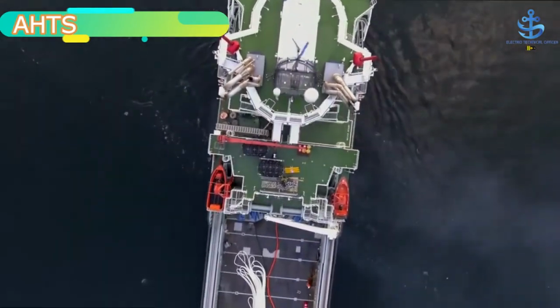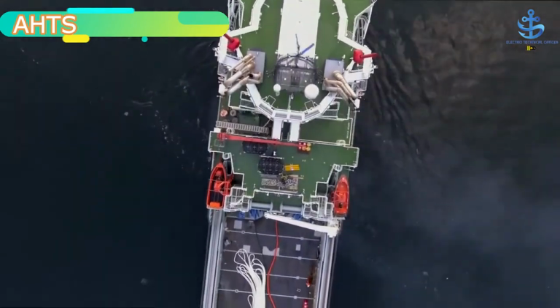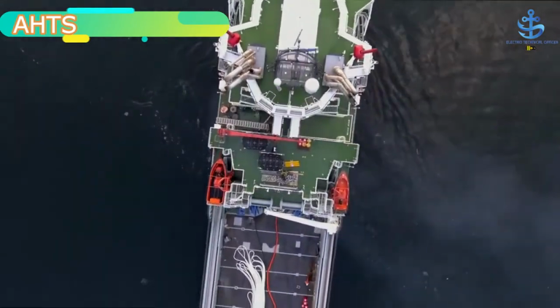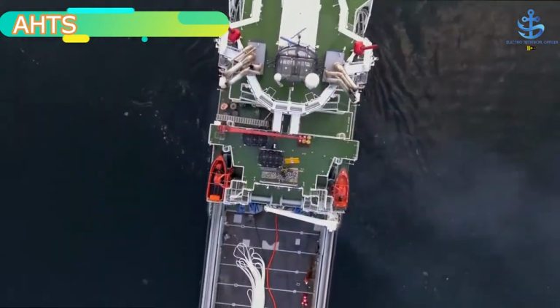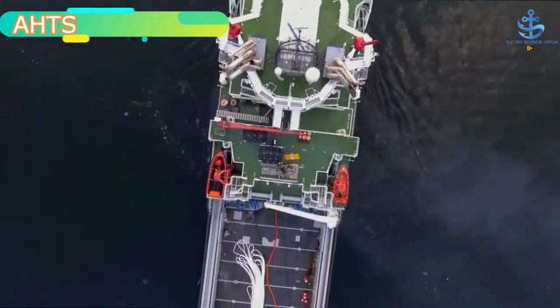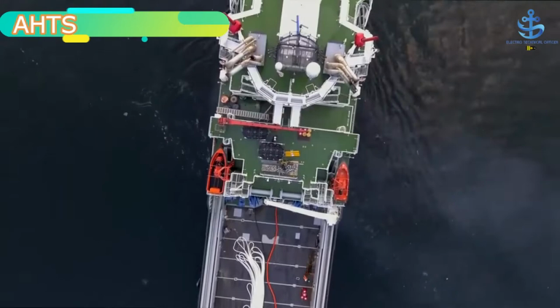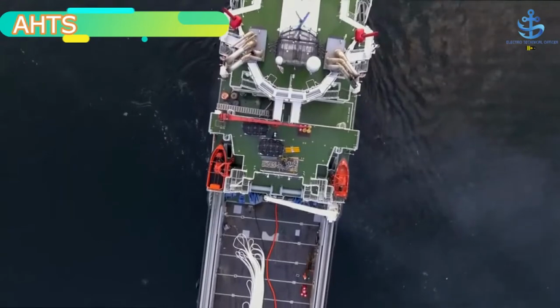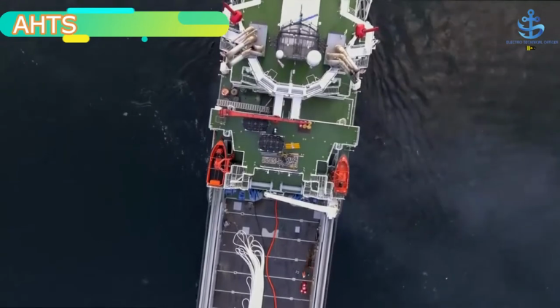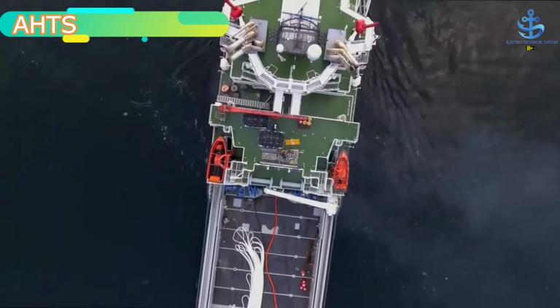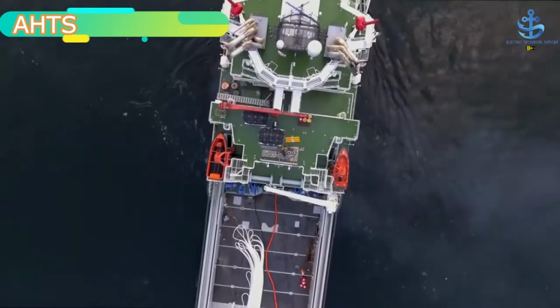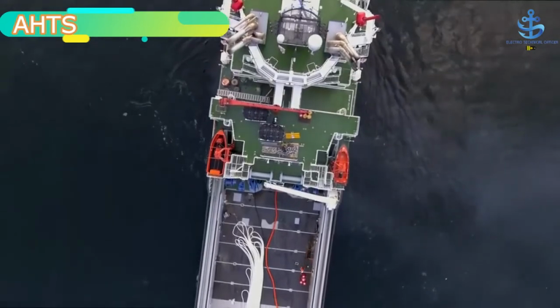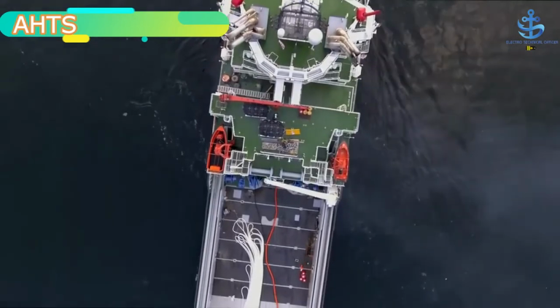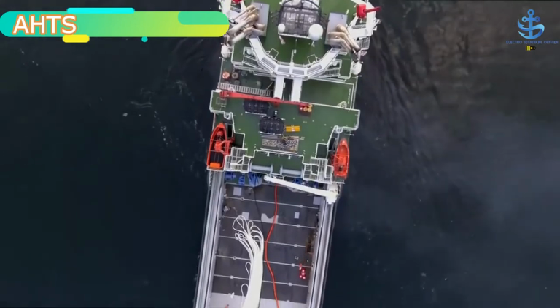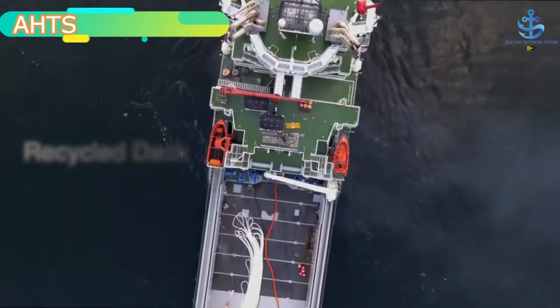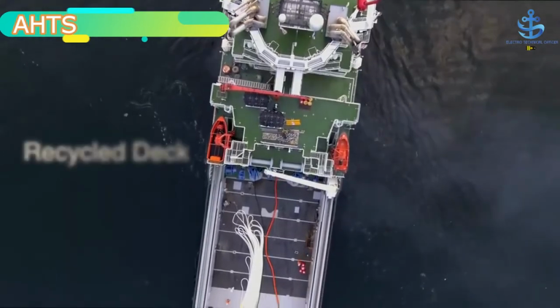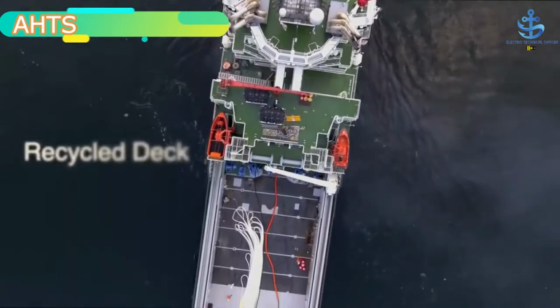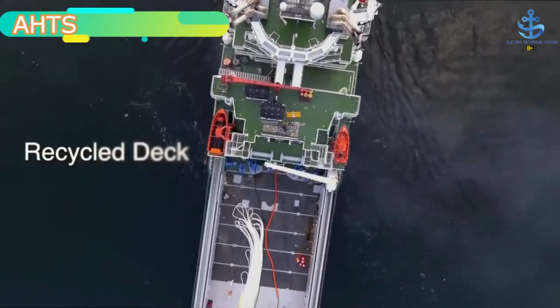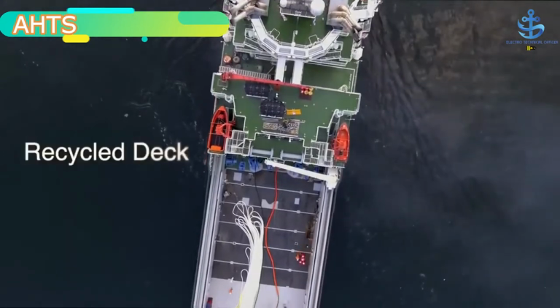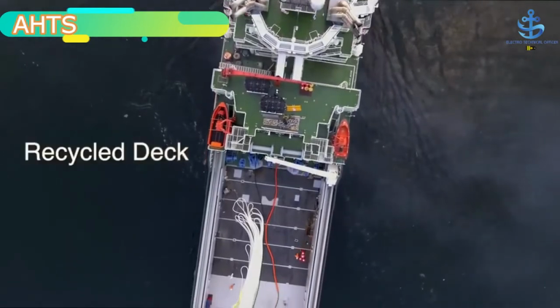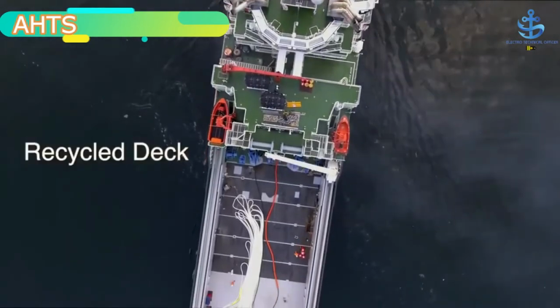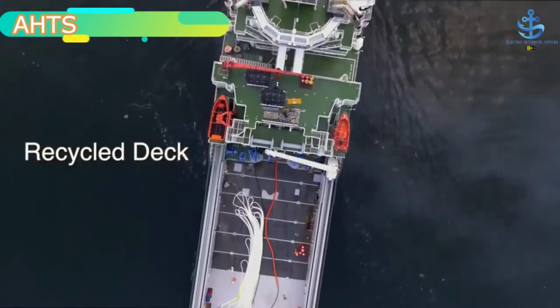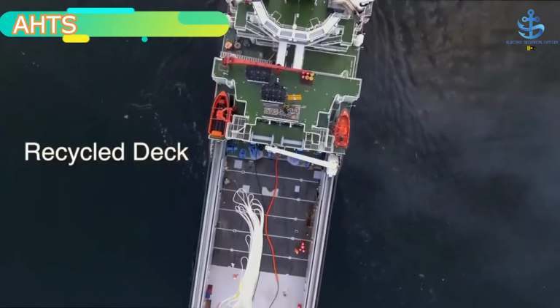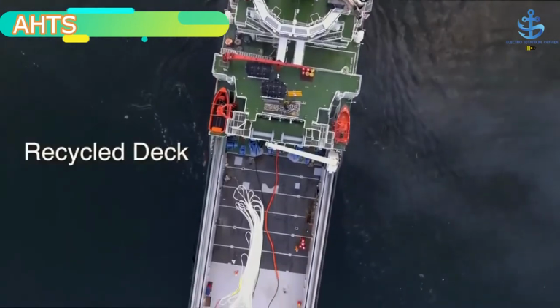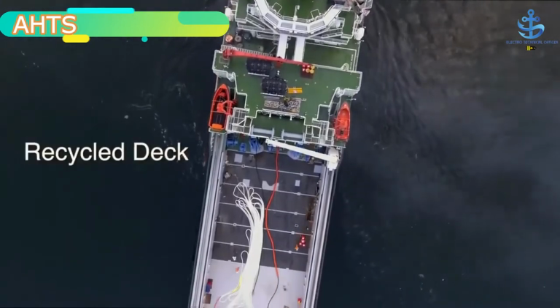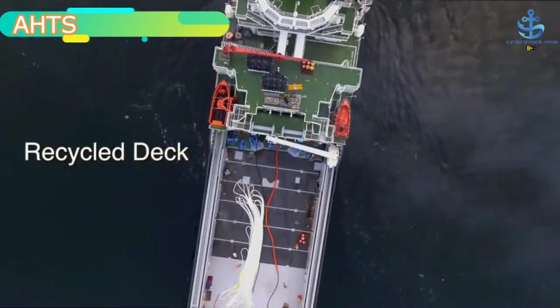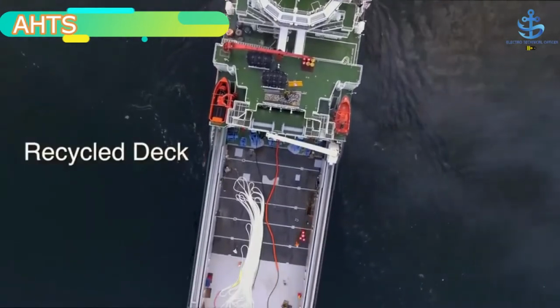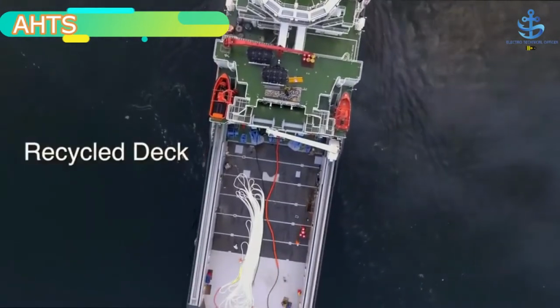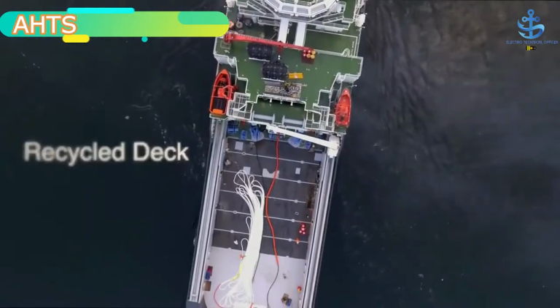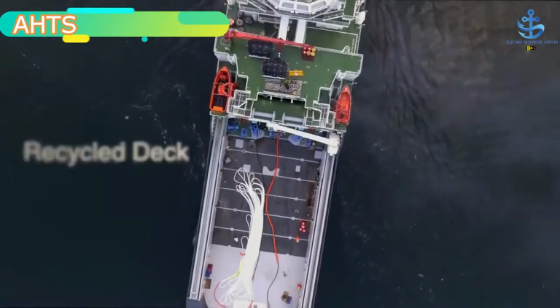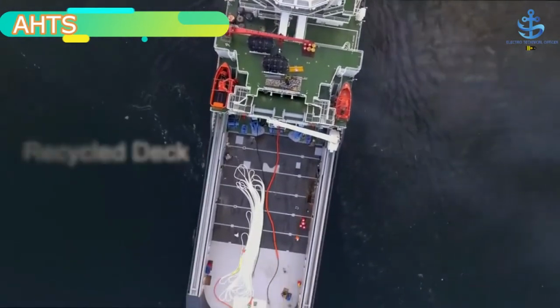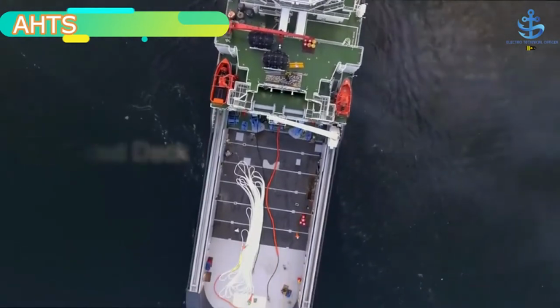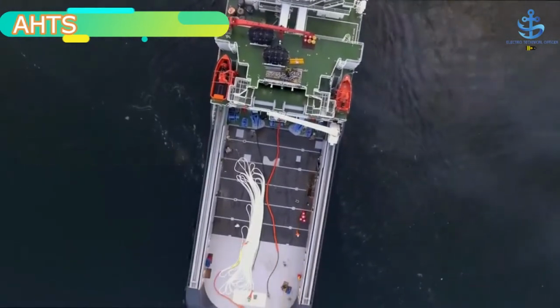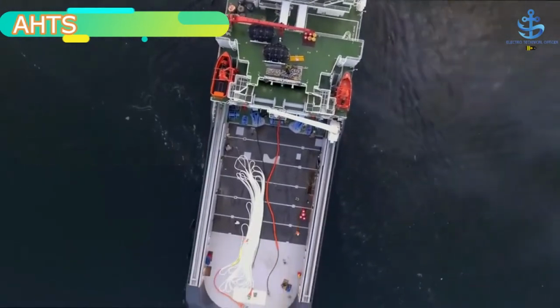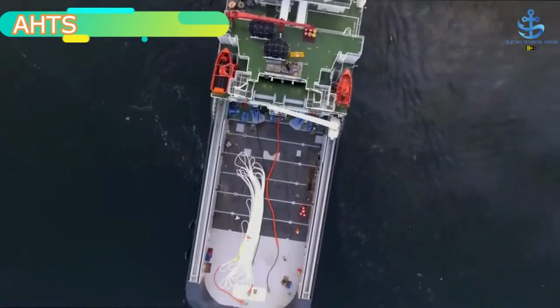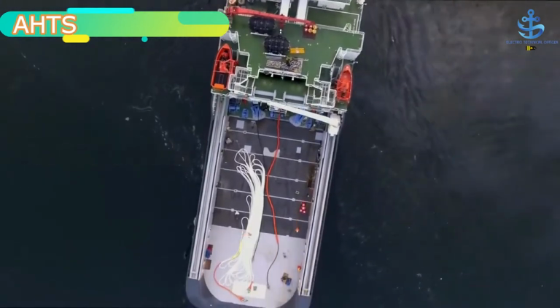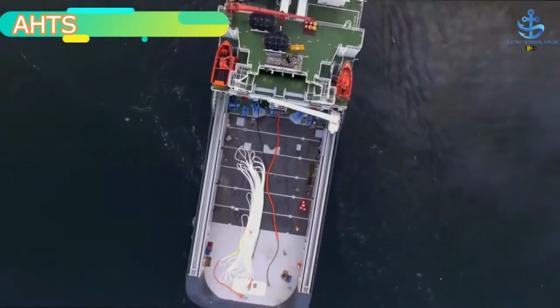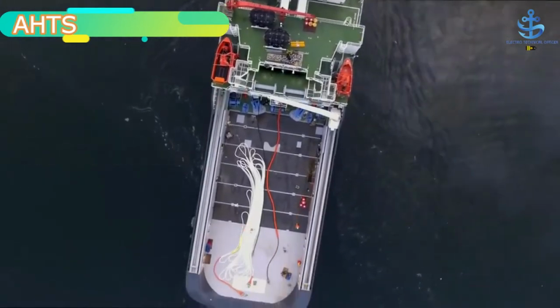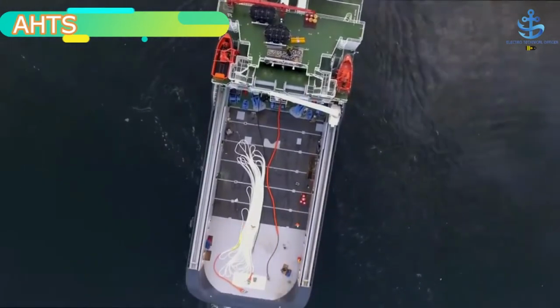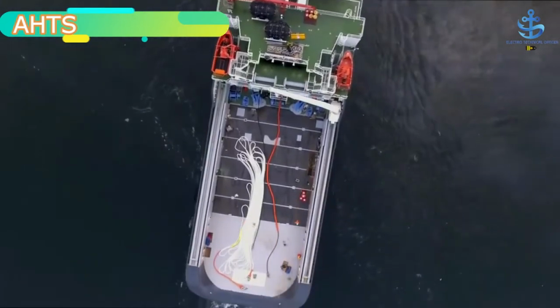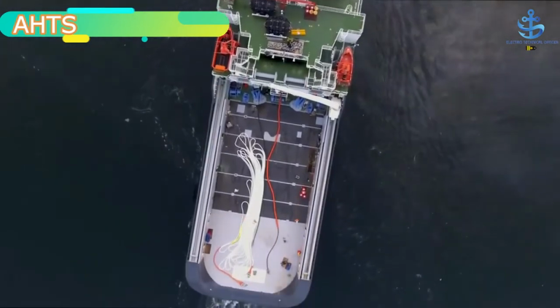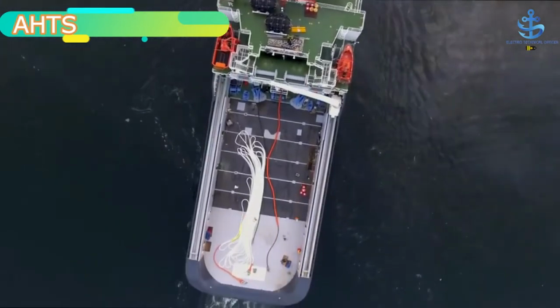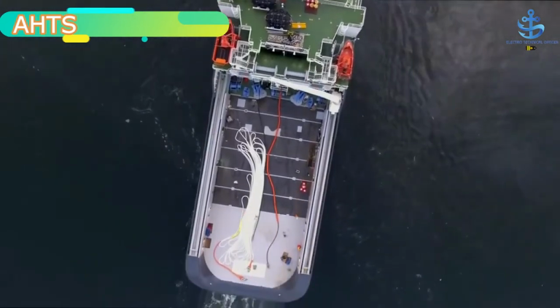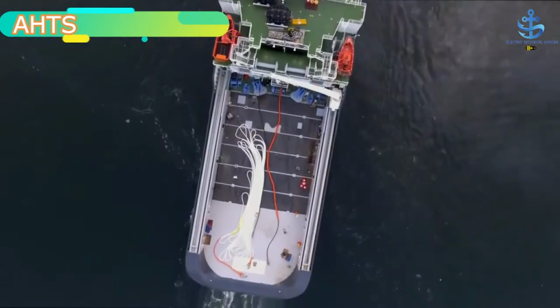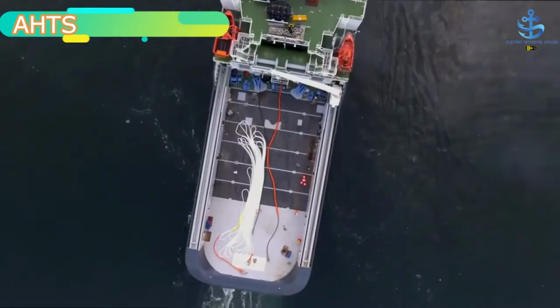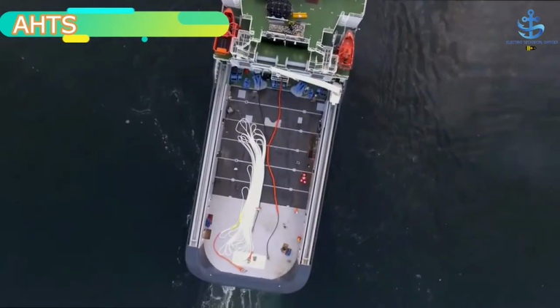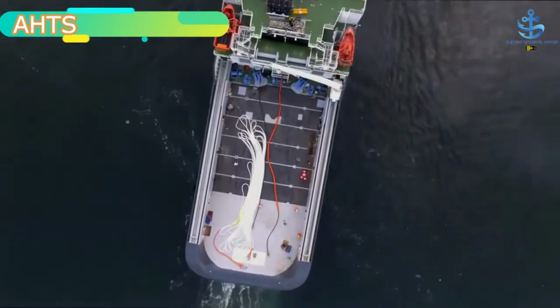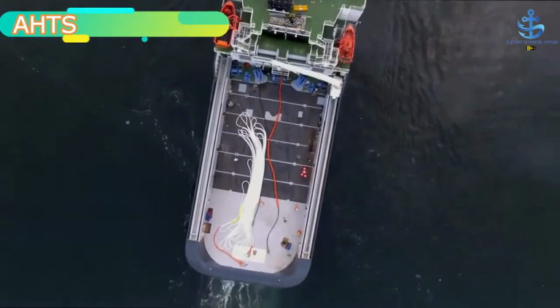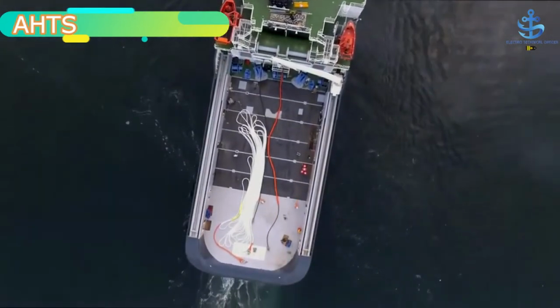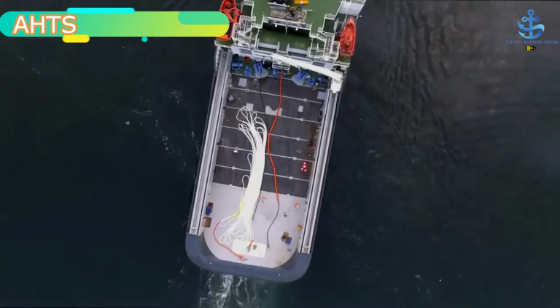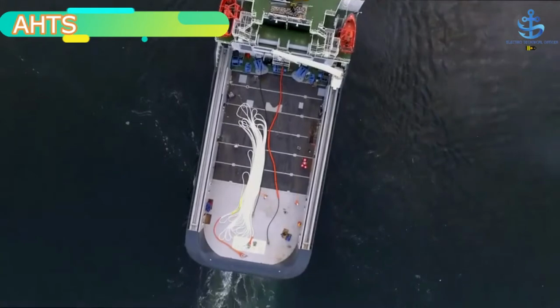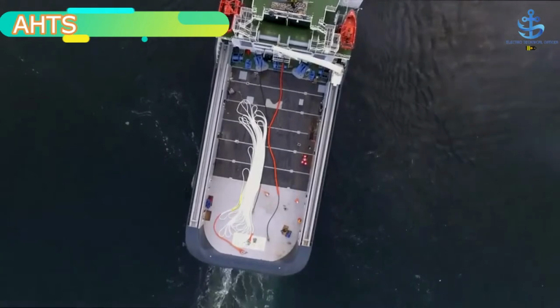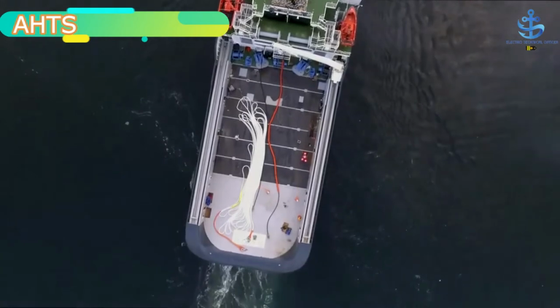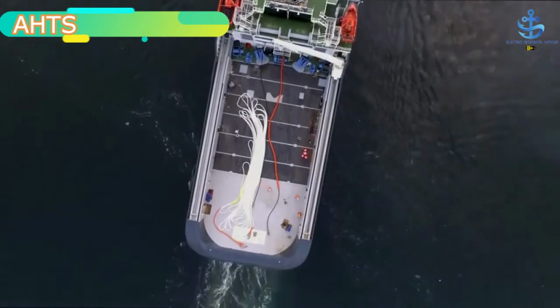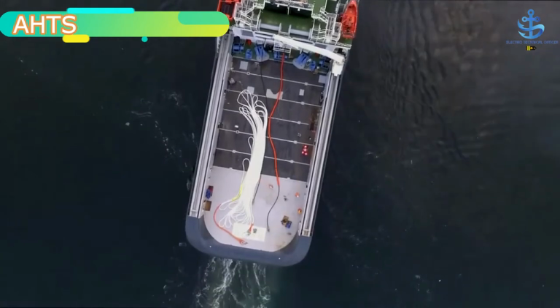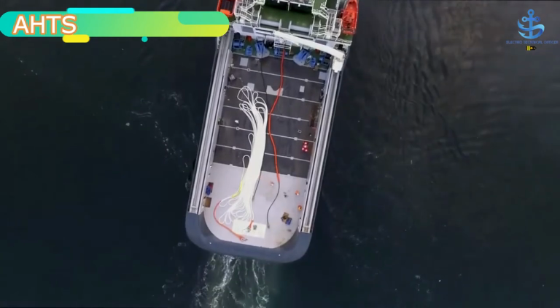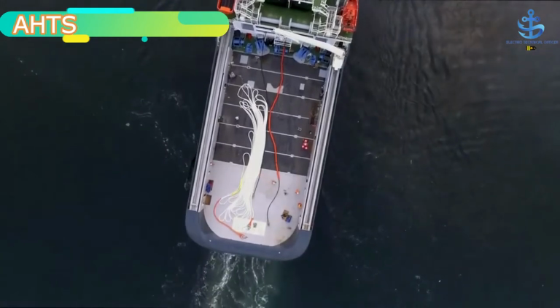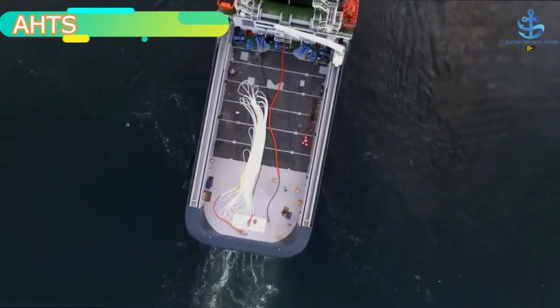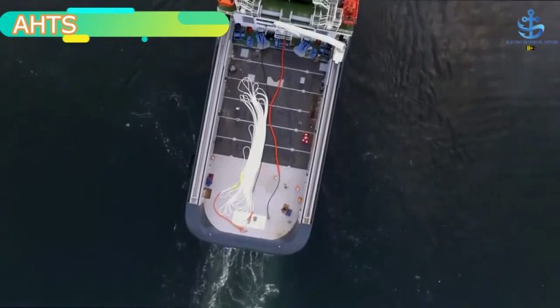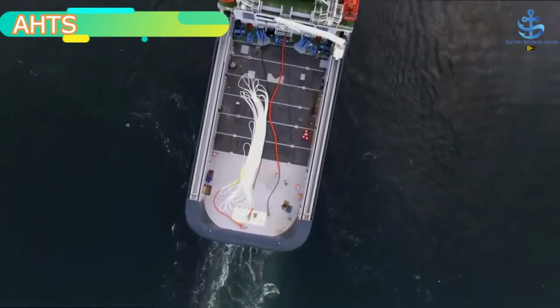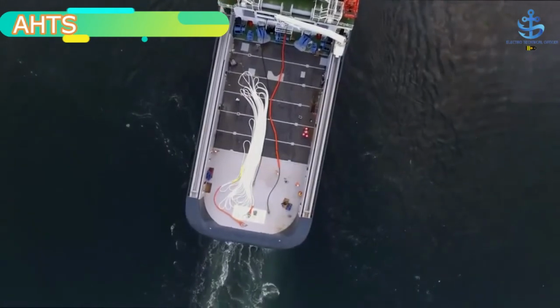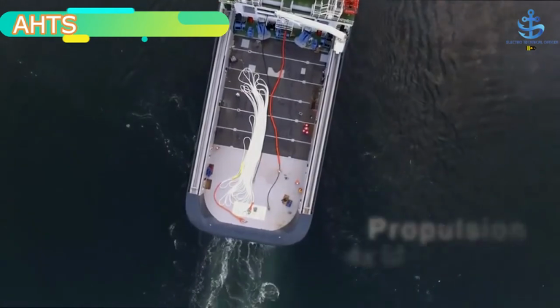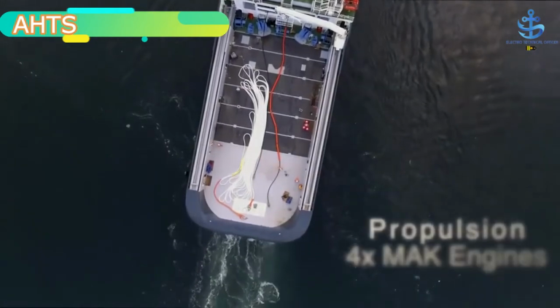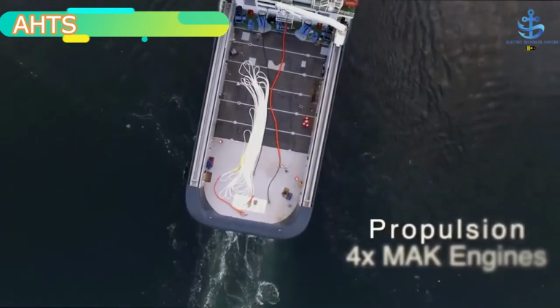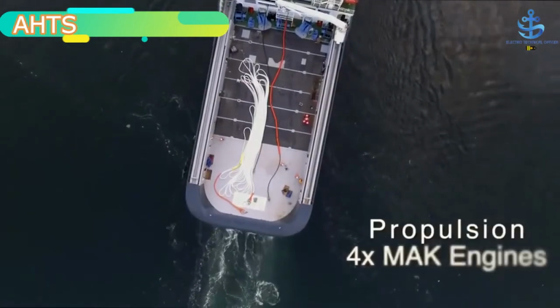The anchor supply, mentioned as part of the vessel's name, is then allowed to be sunk into the sea water in order to keep the rigs steady.